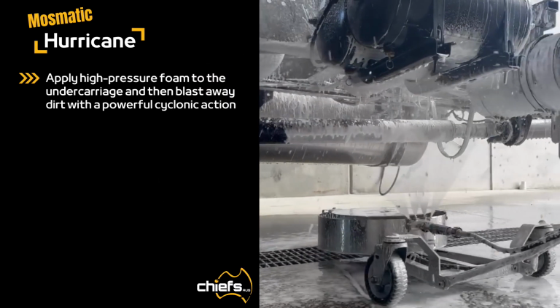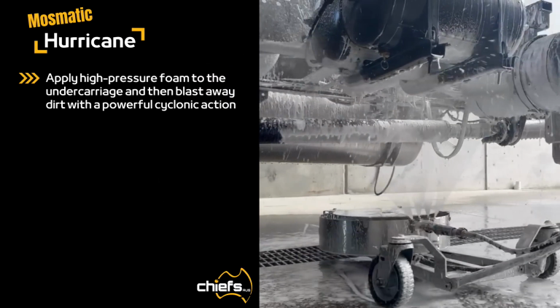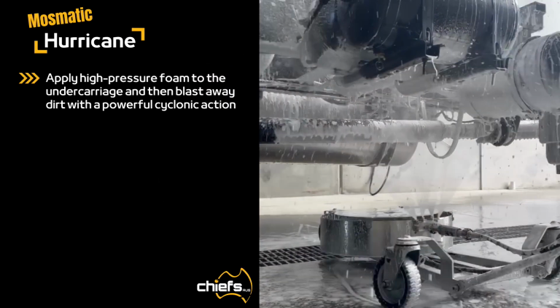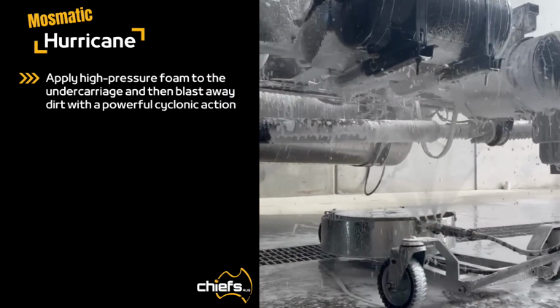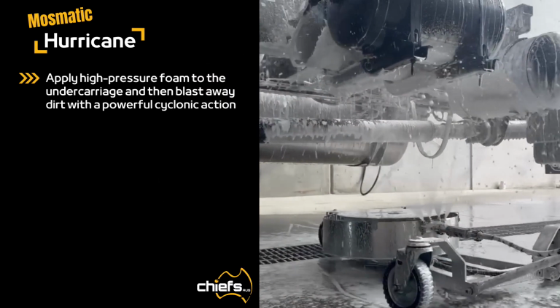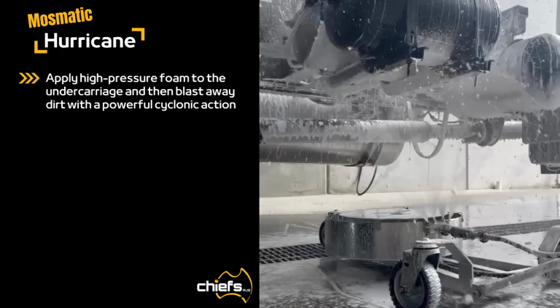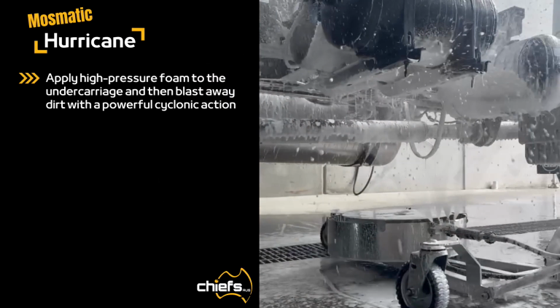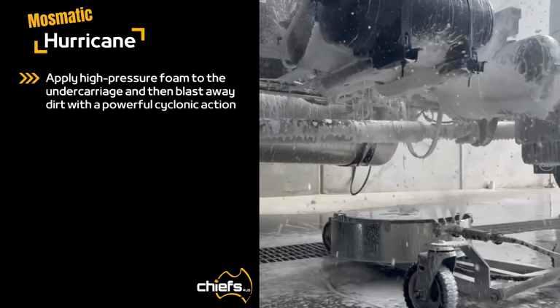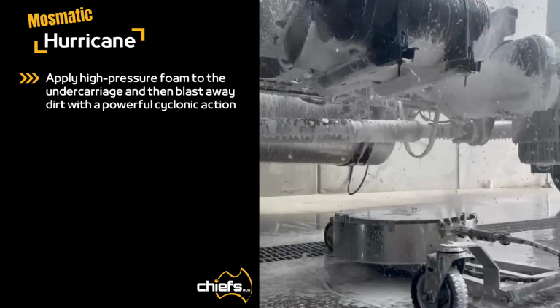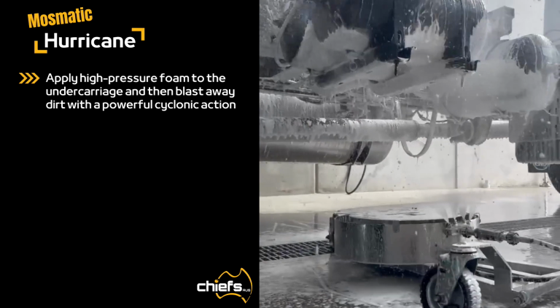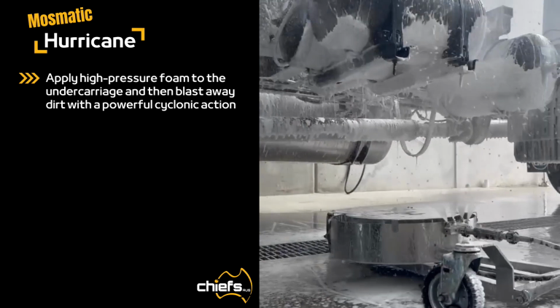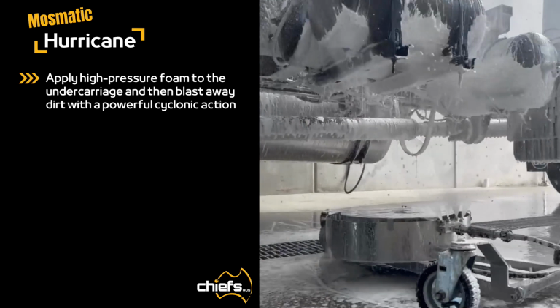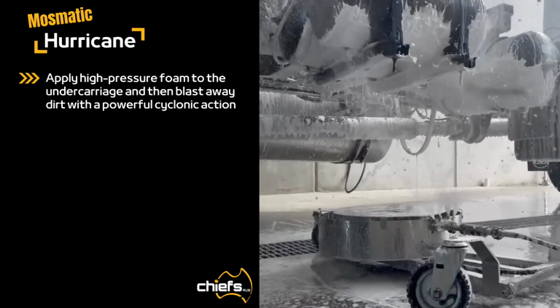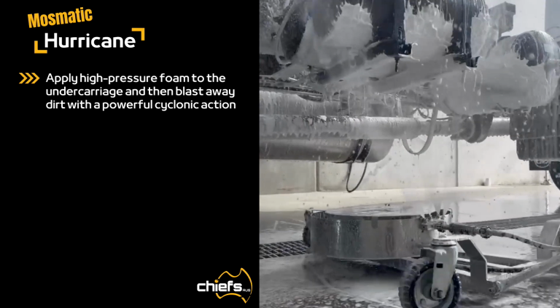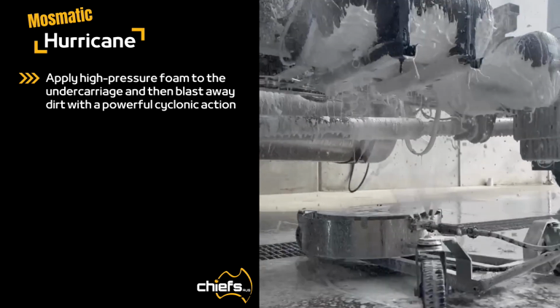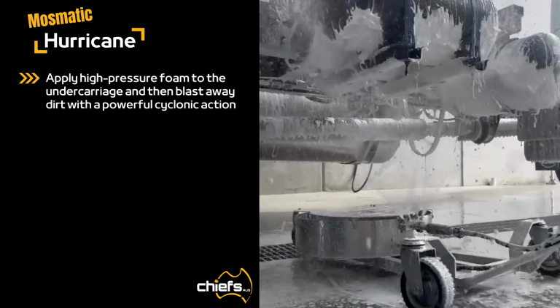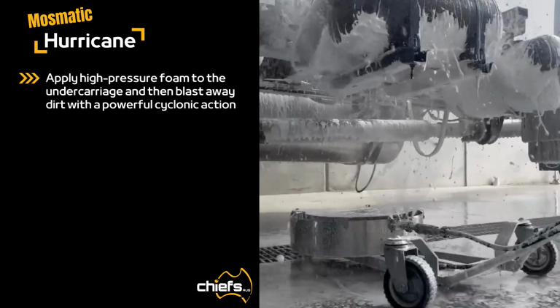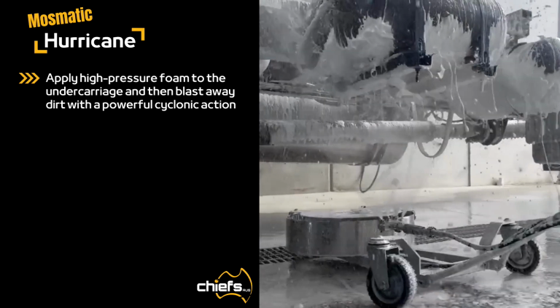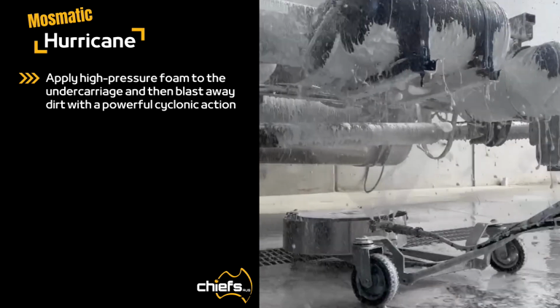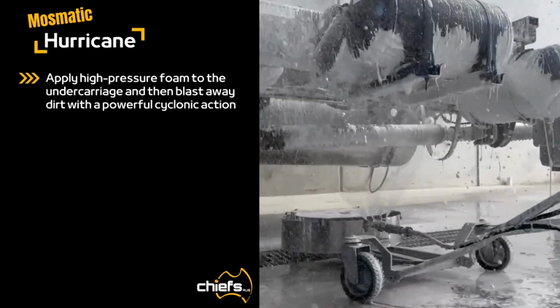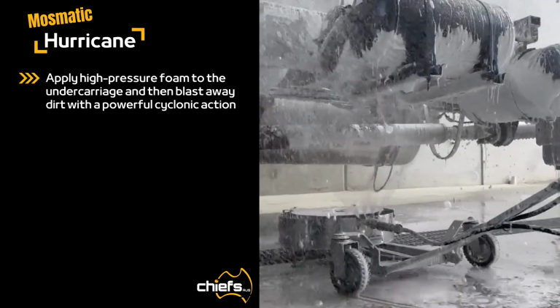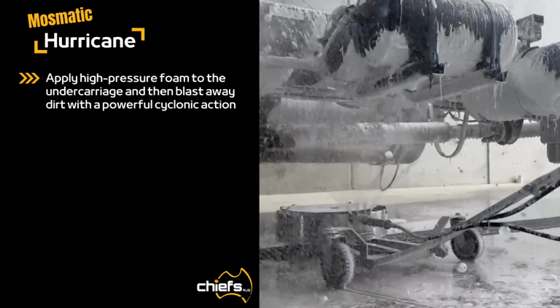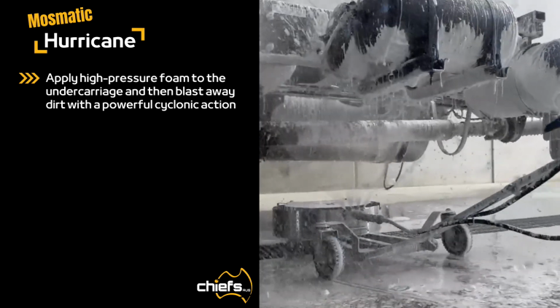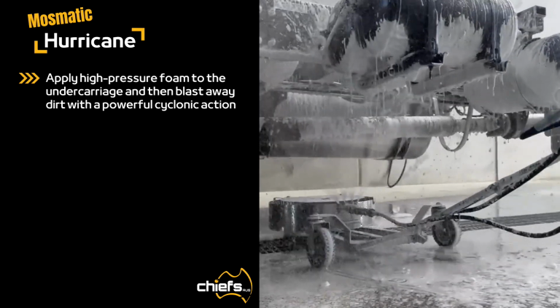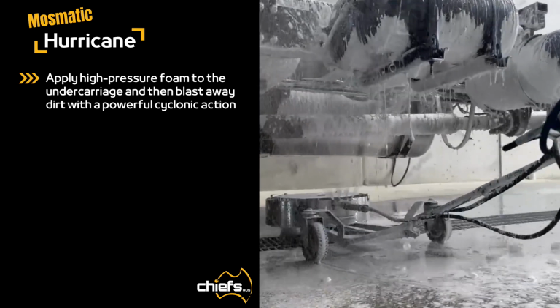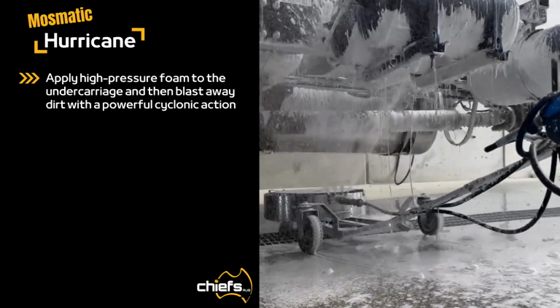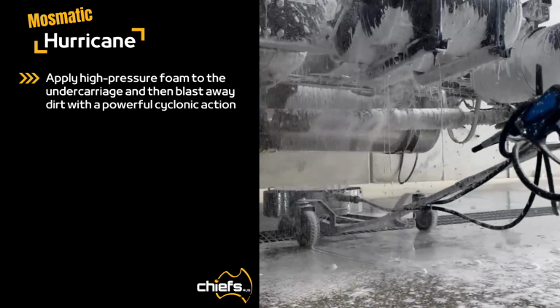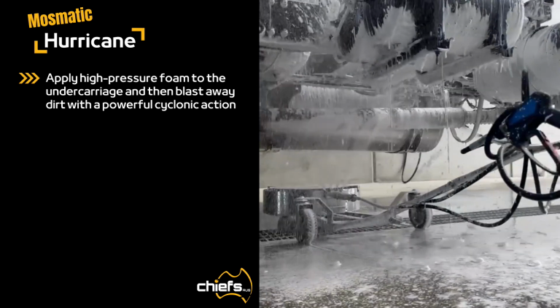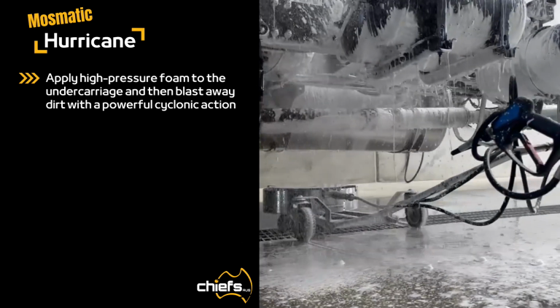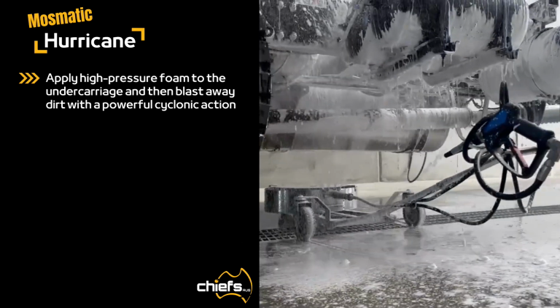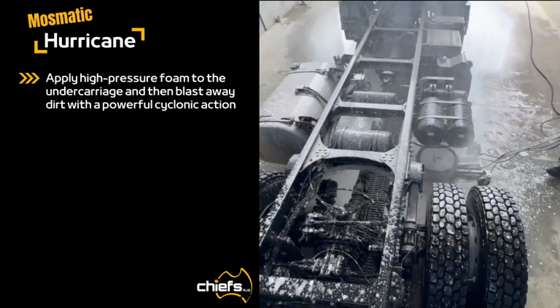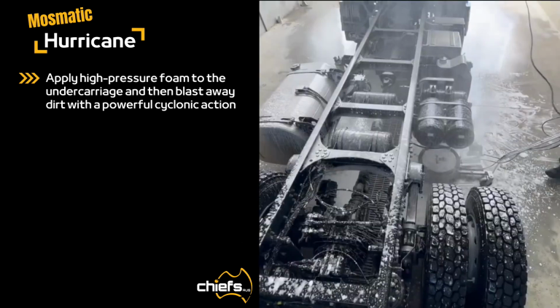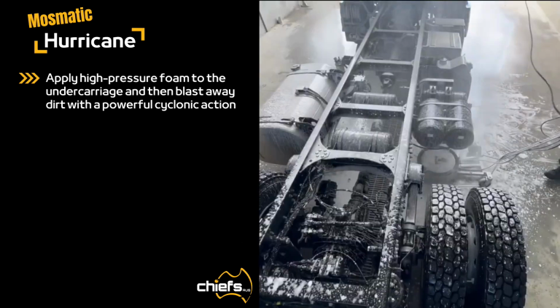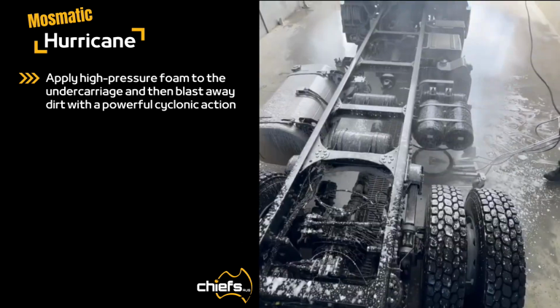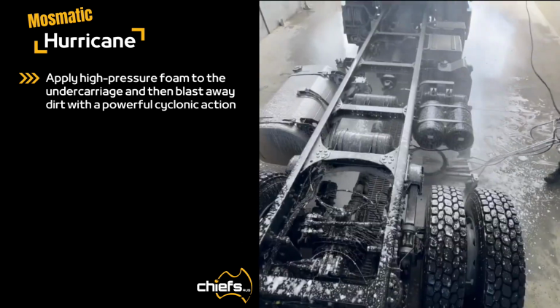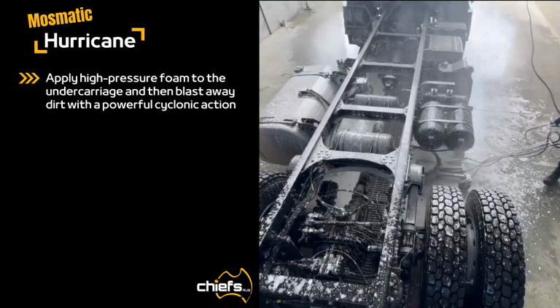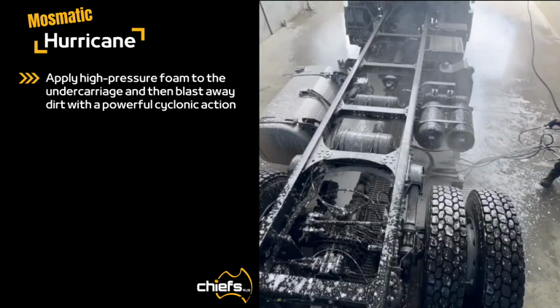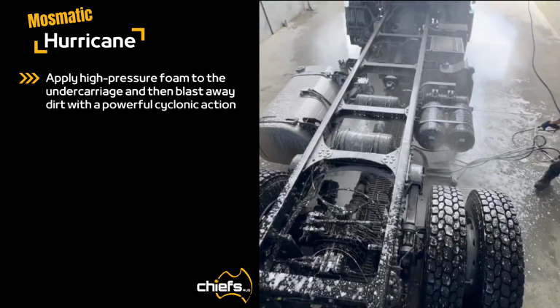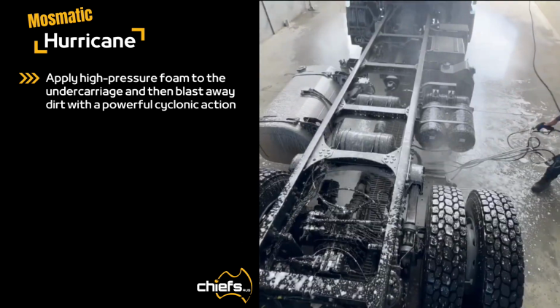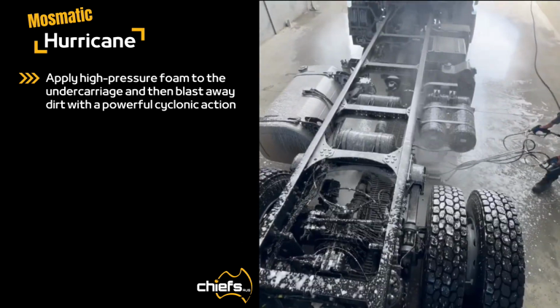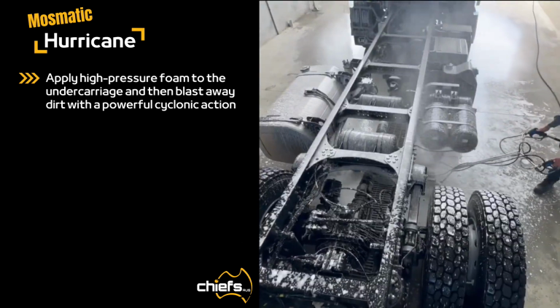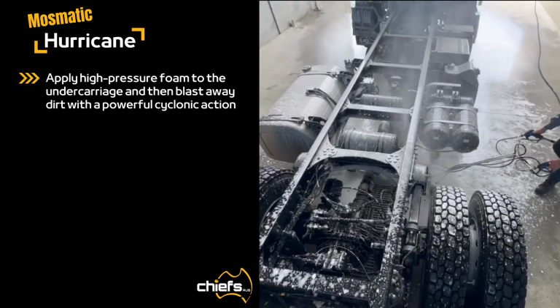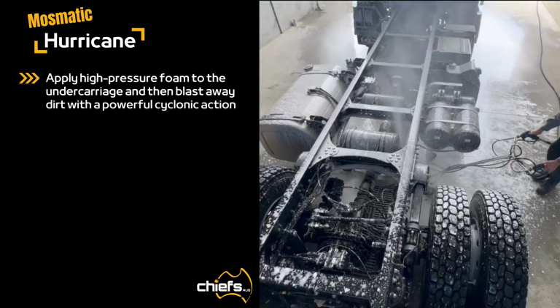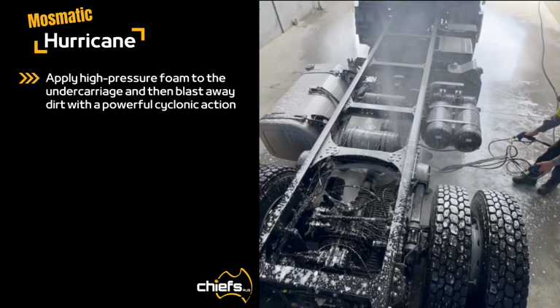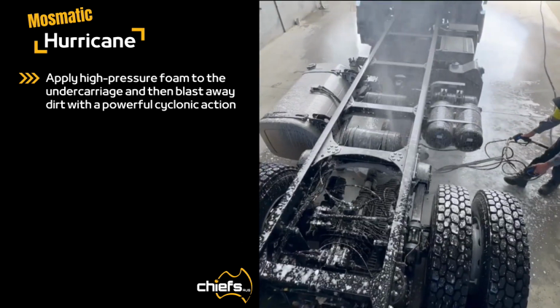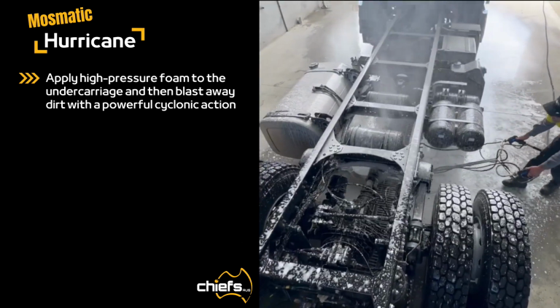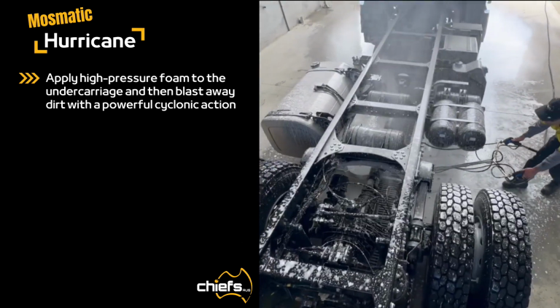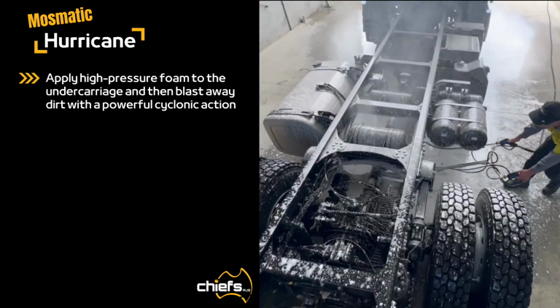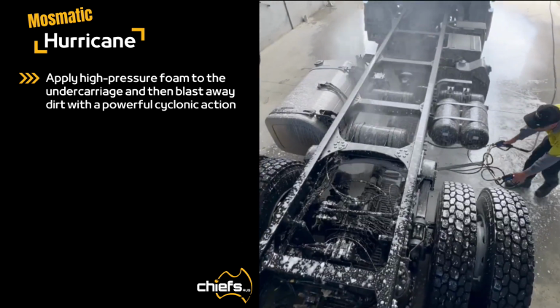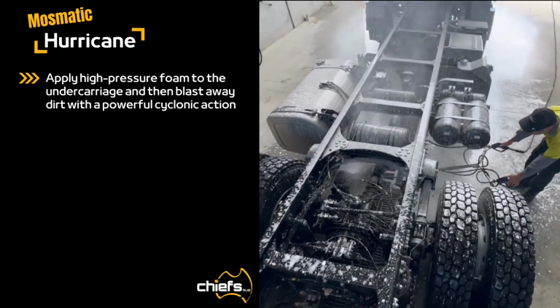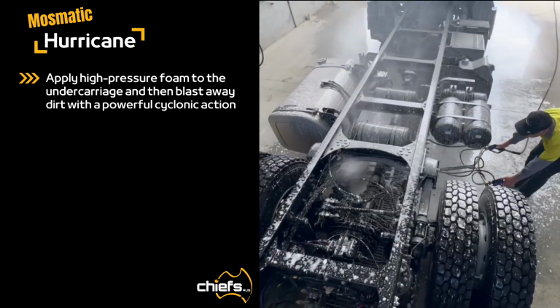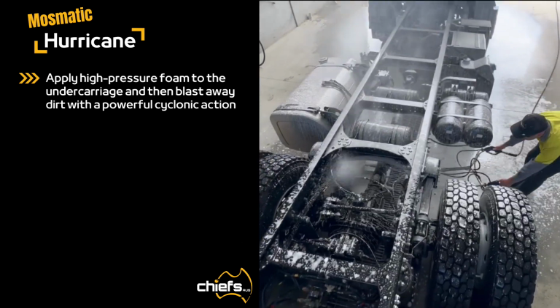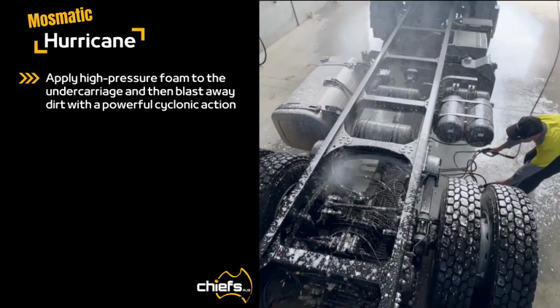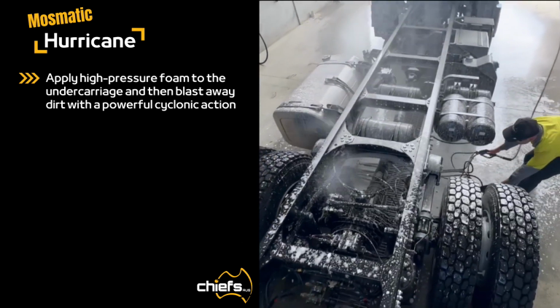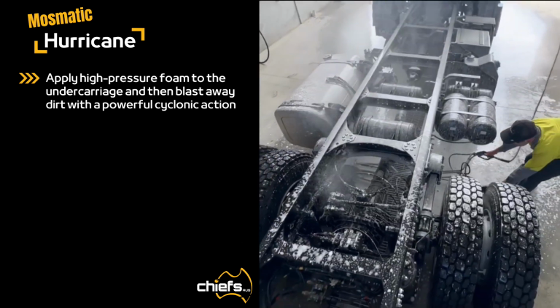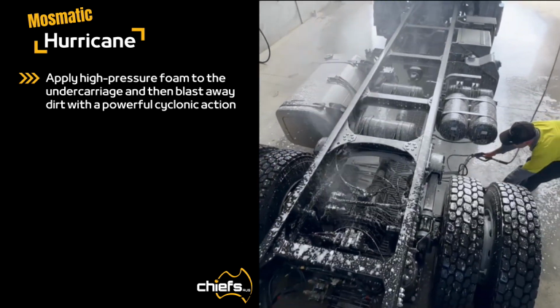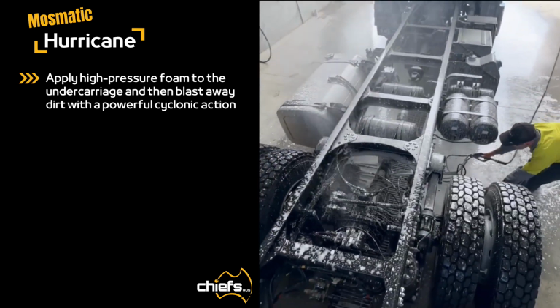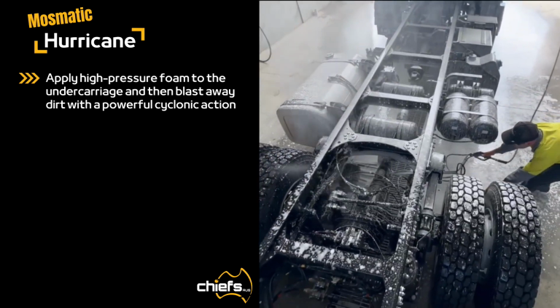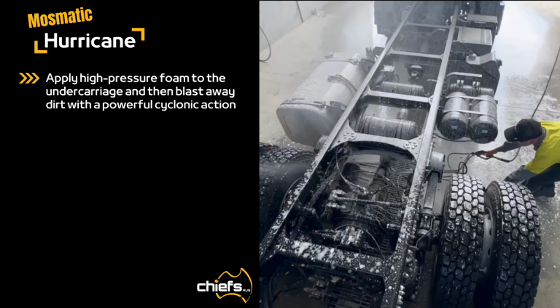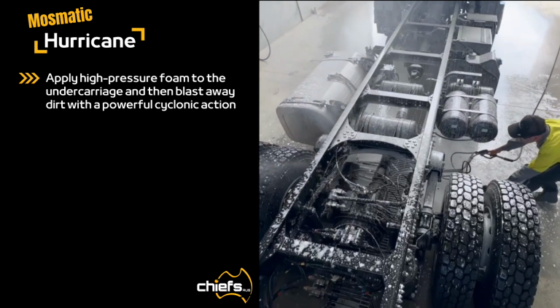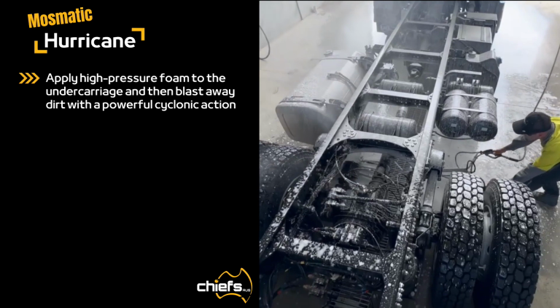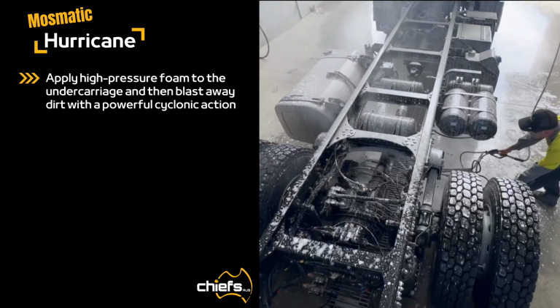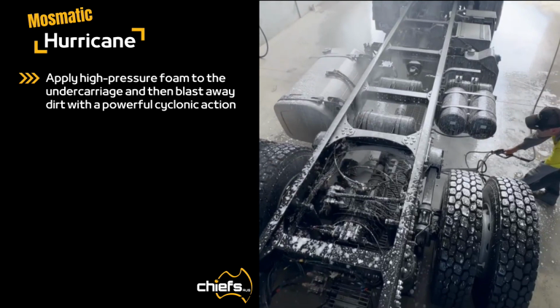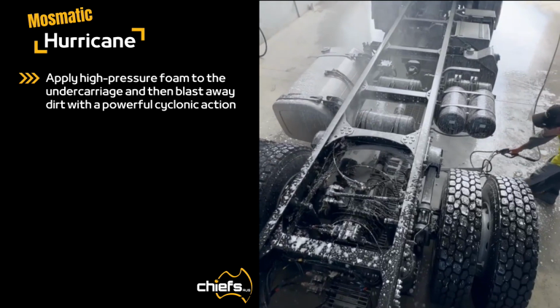Mozmatic's Hurricane uses a powerful cyclonic action to blast mud and dirt from the undercarriage of vehicles and heavy machinery.